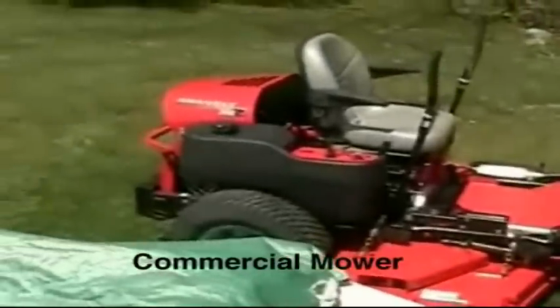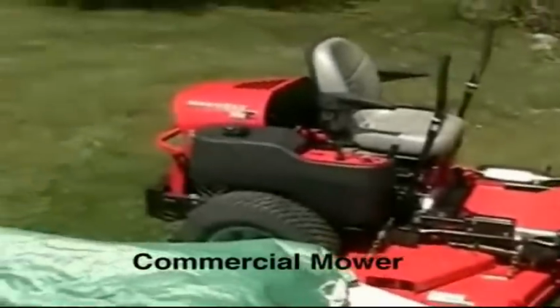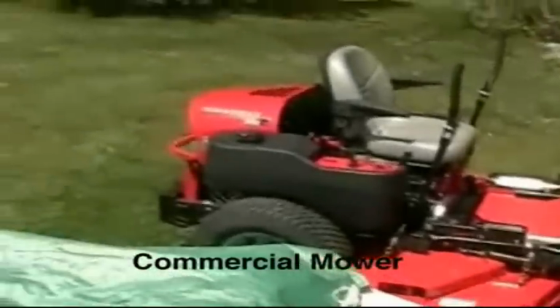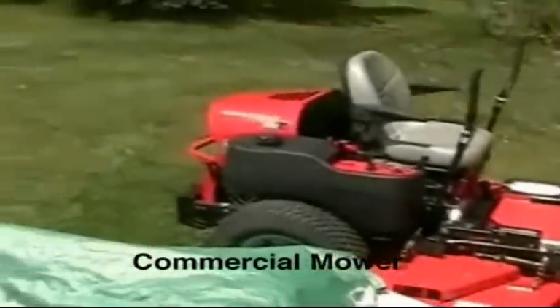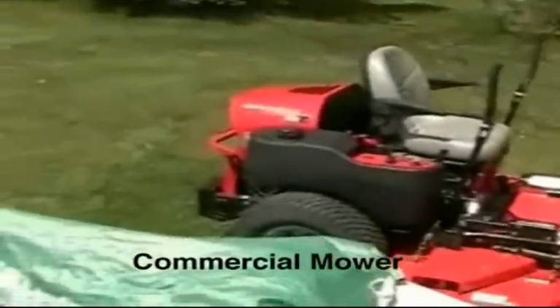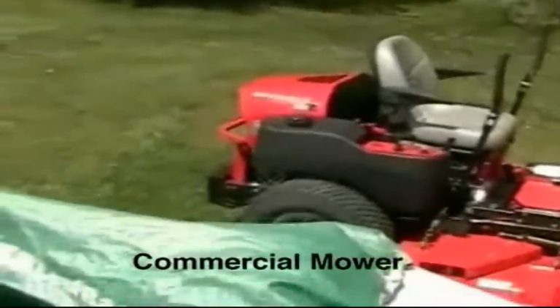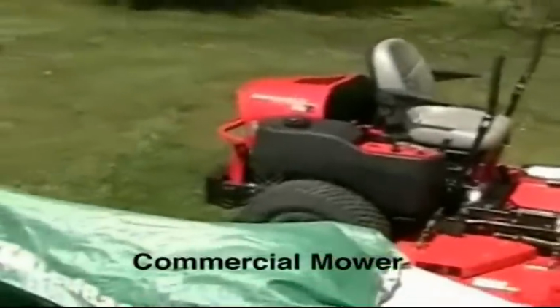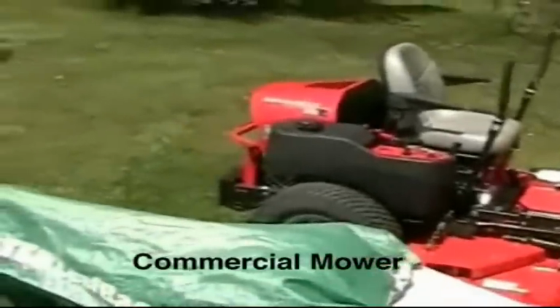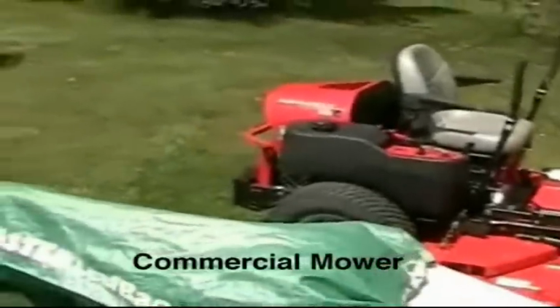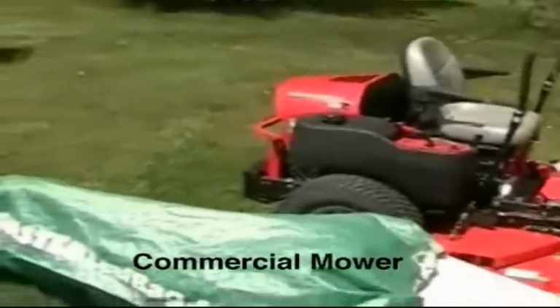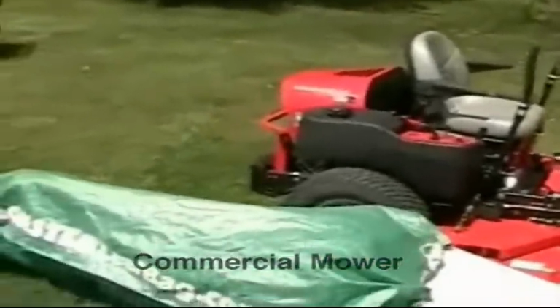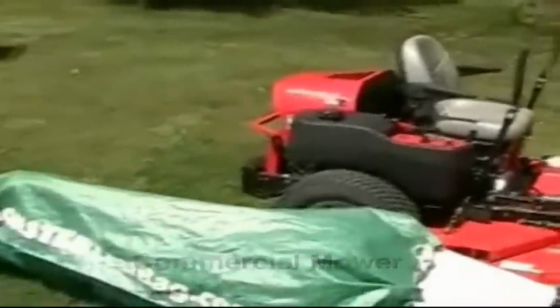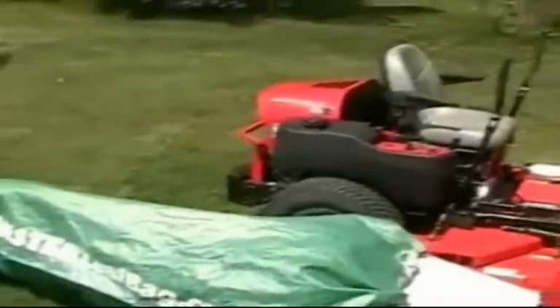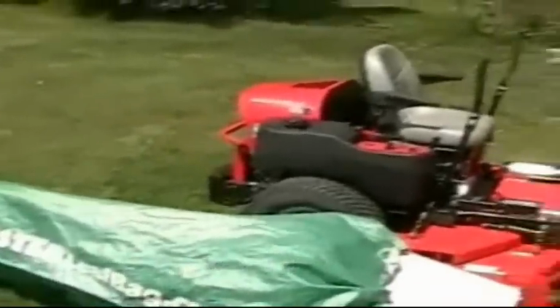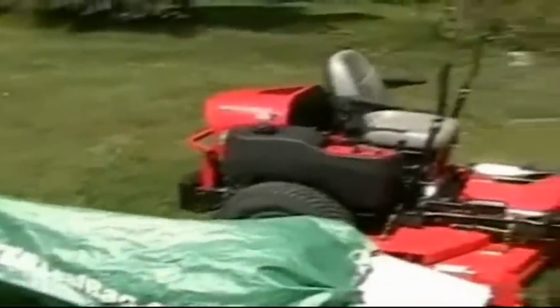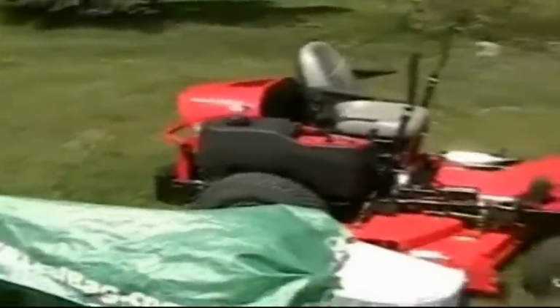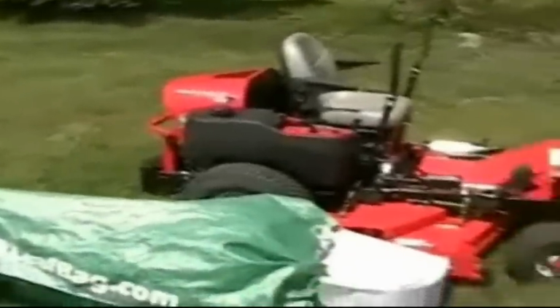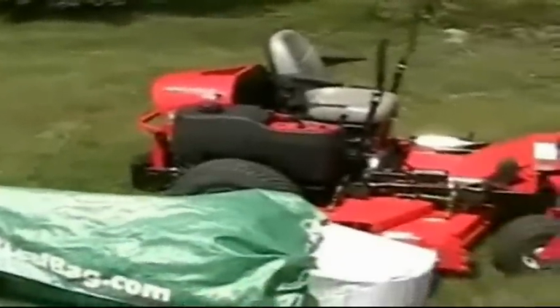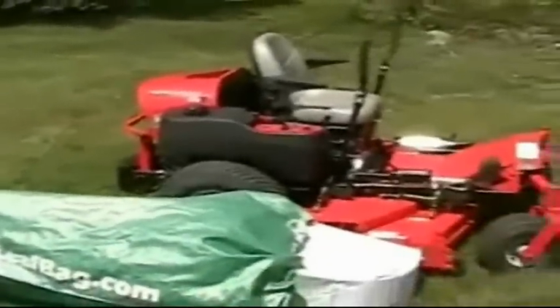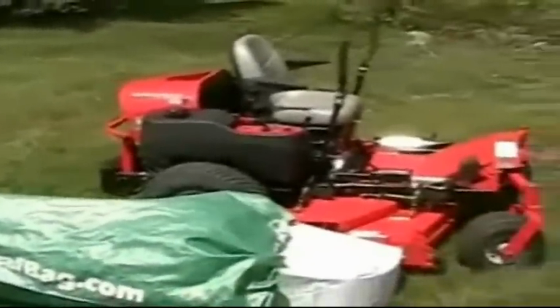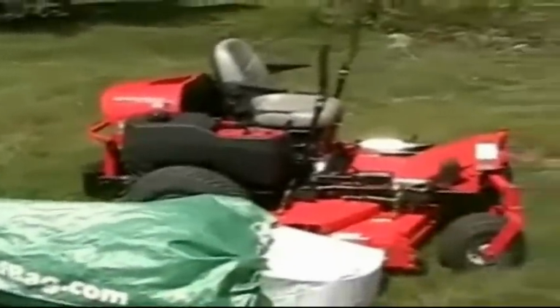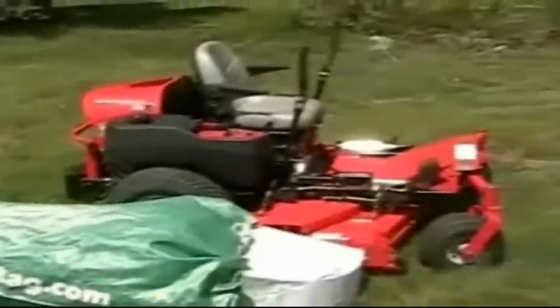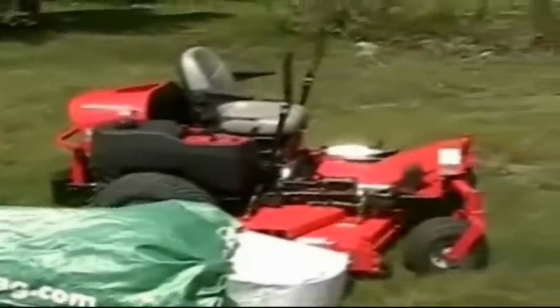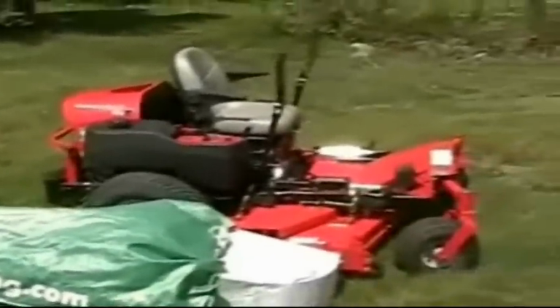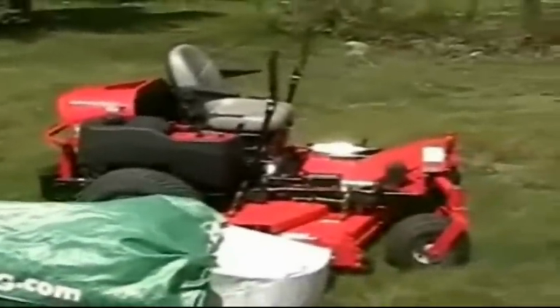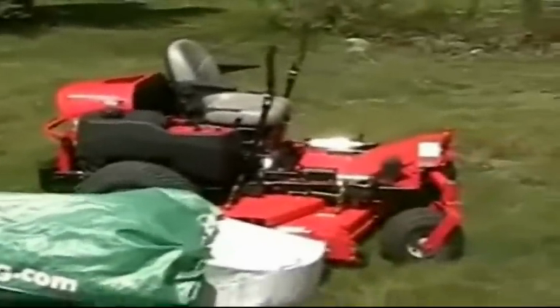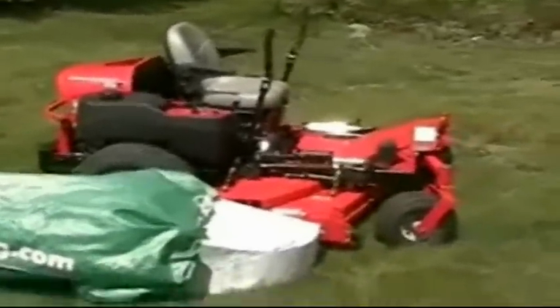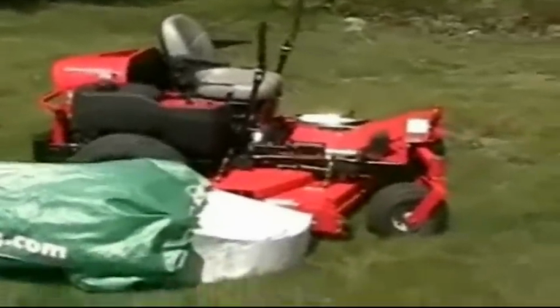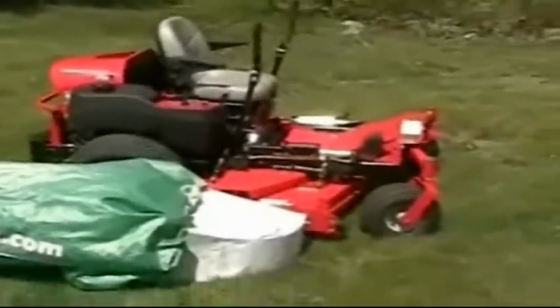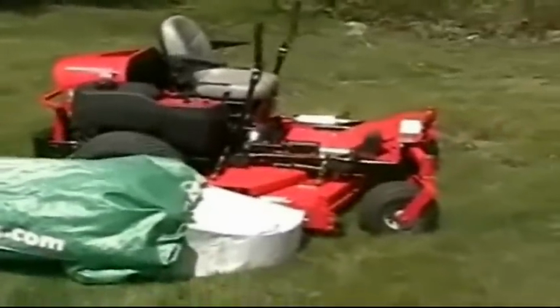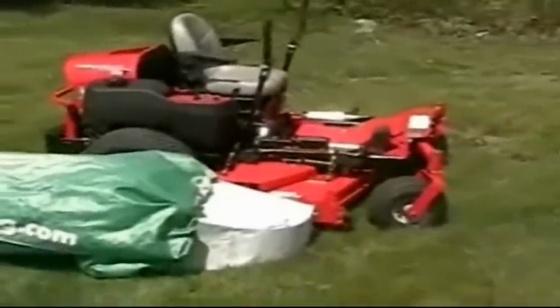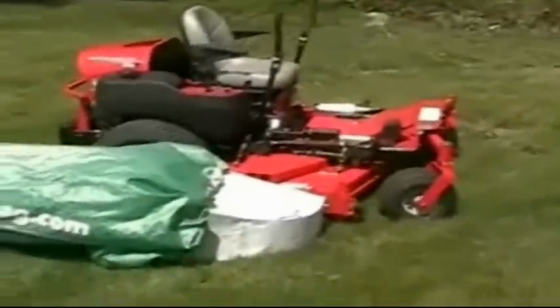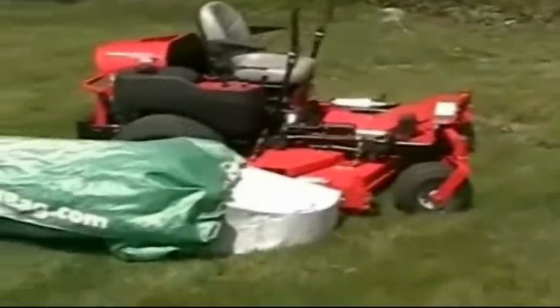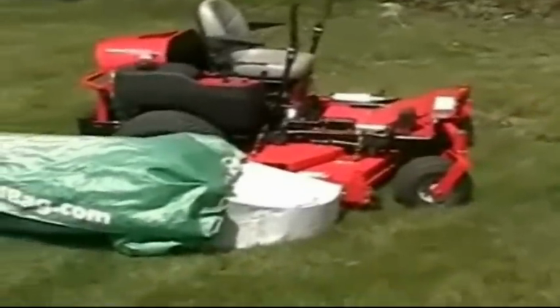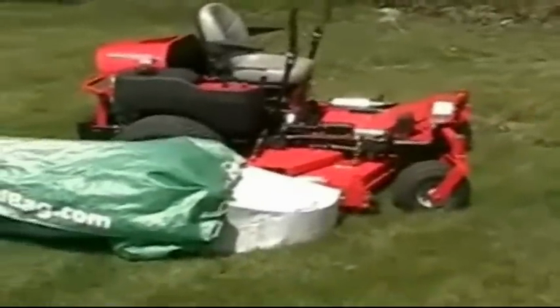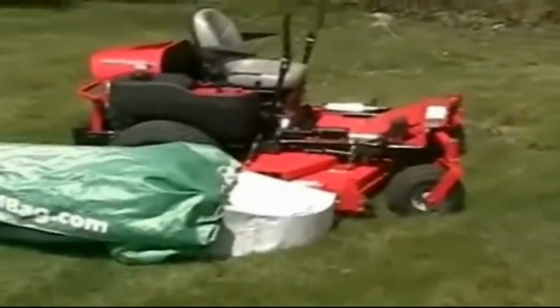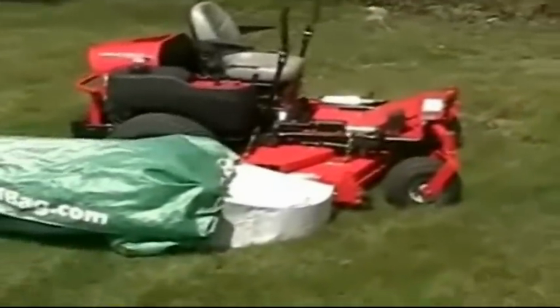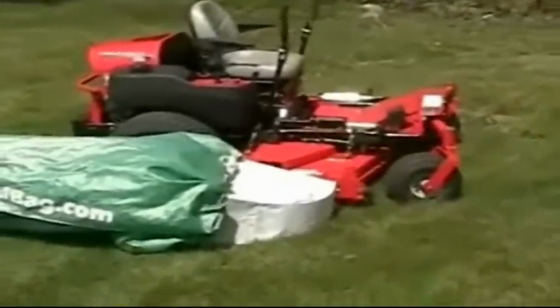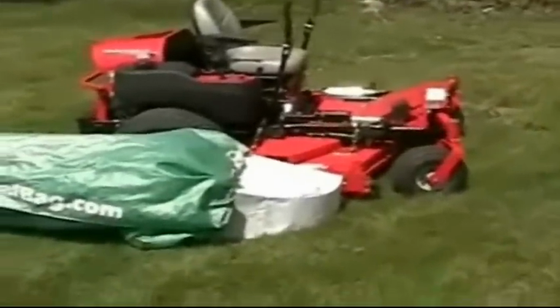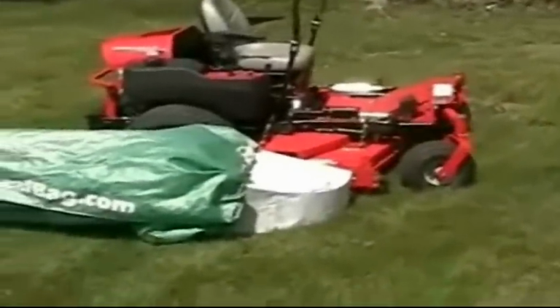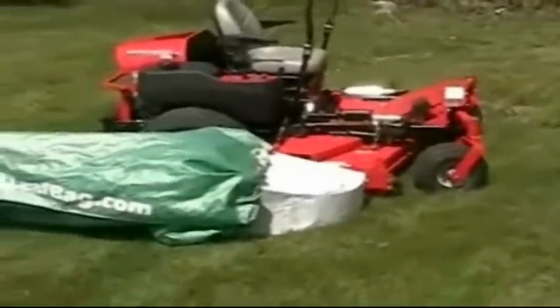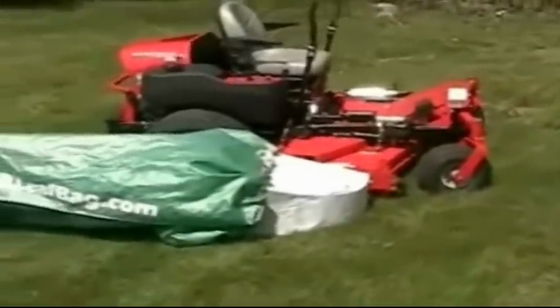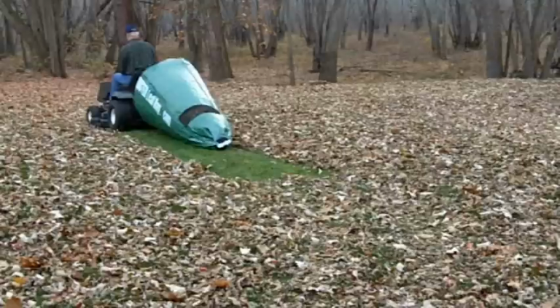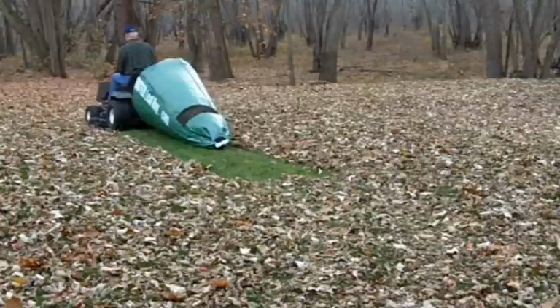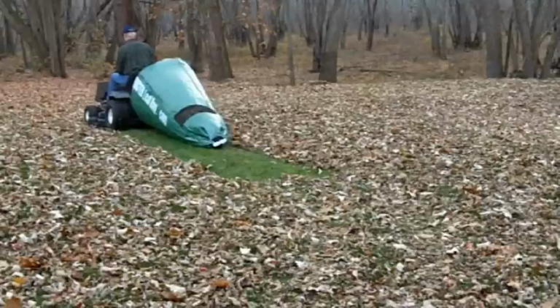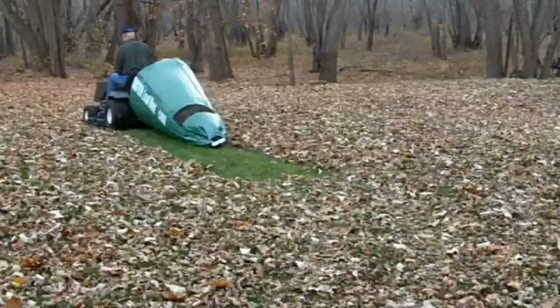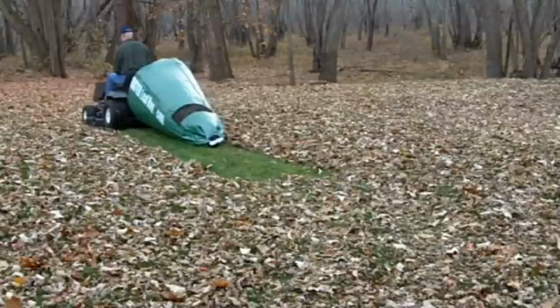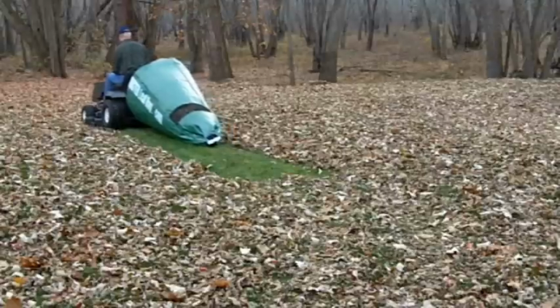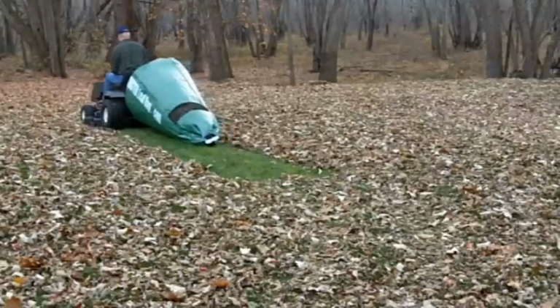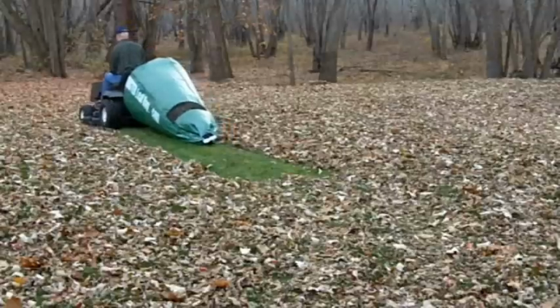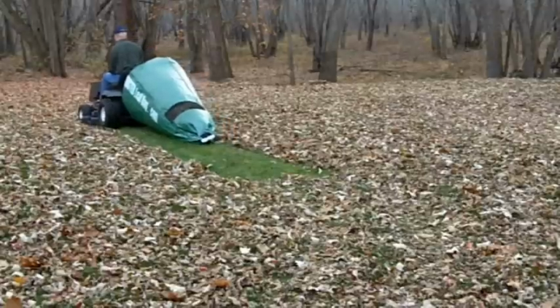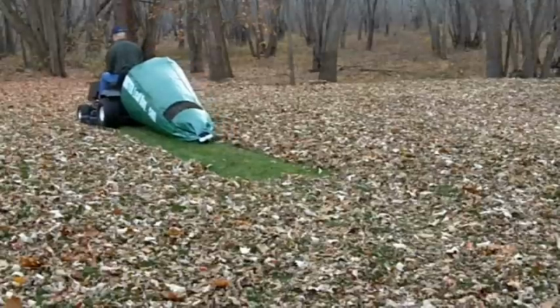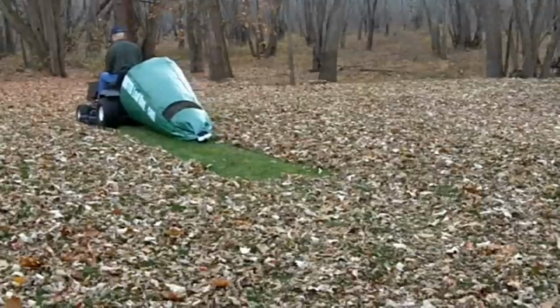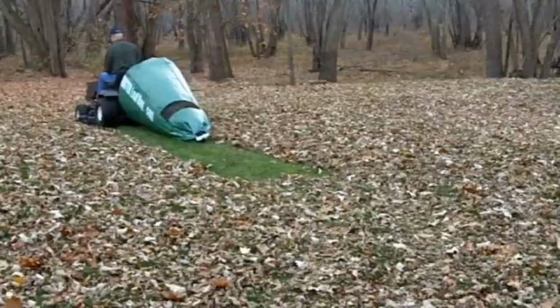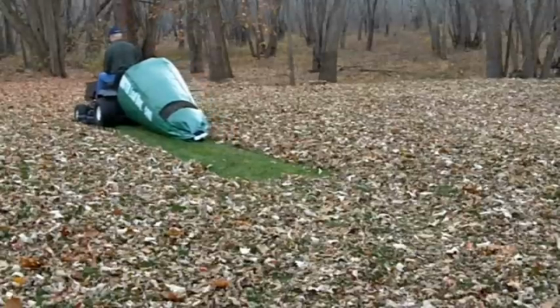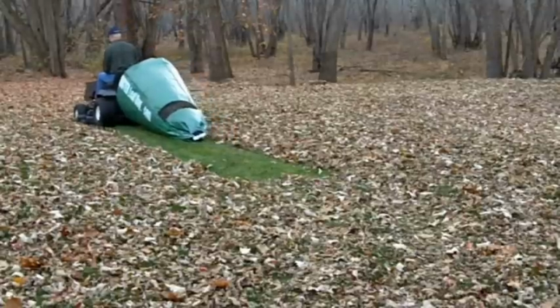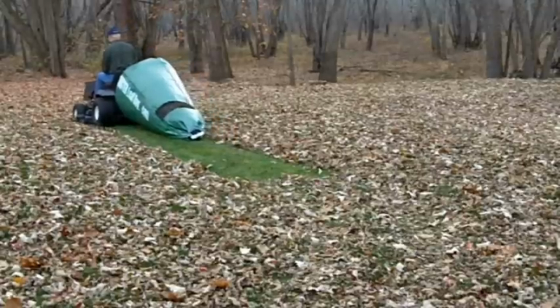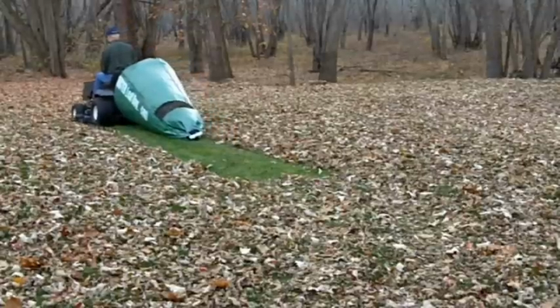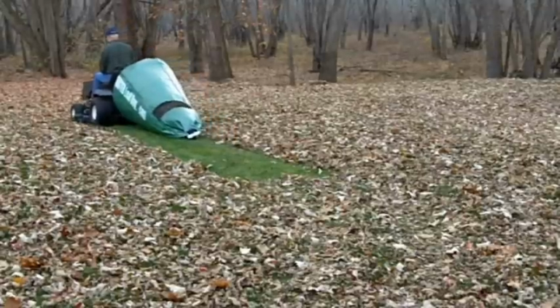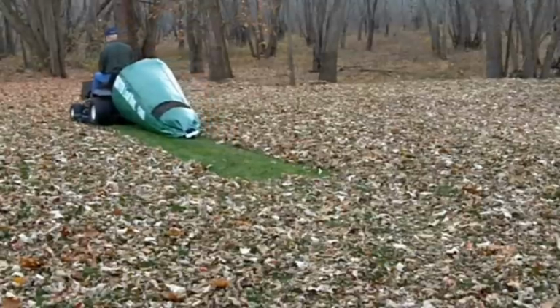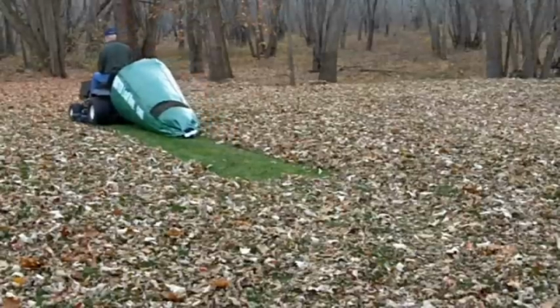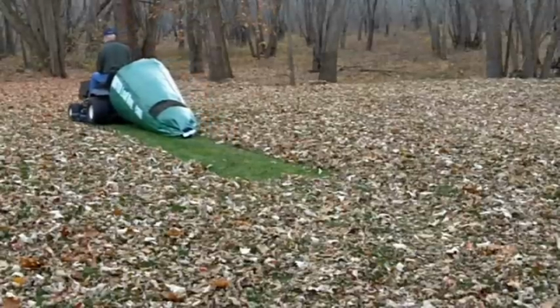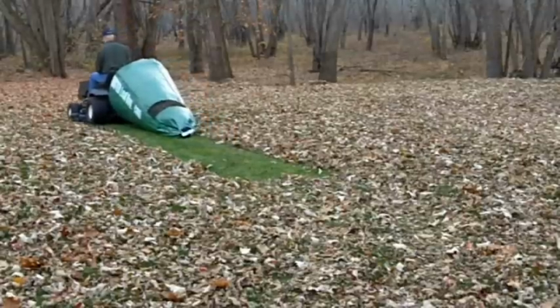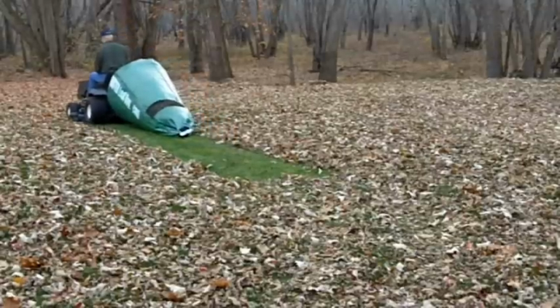With the Monster Leaf Bag on your commercial mower, easily dump it into your trailer or truck. Fewer stops for emptying means the job gets done faster.